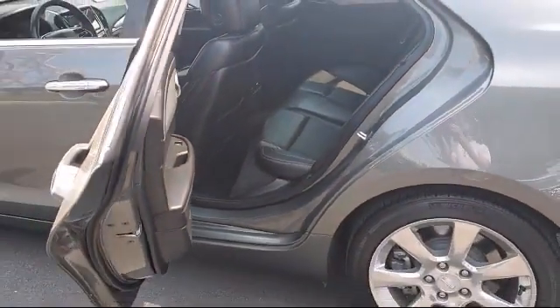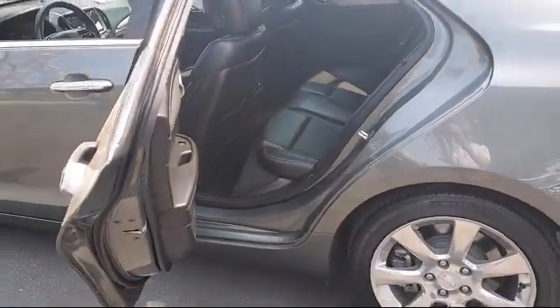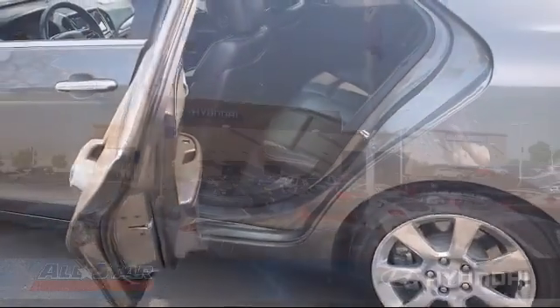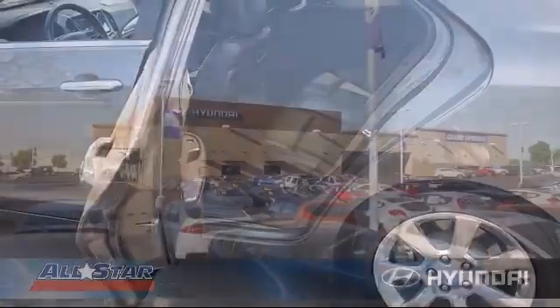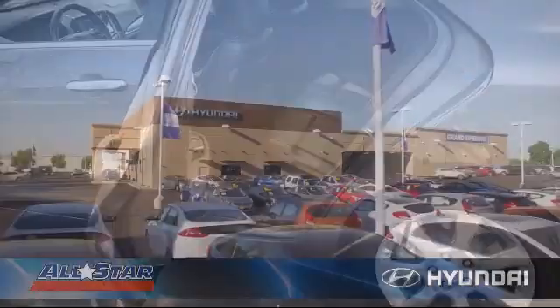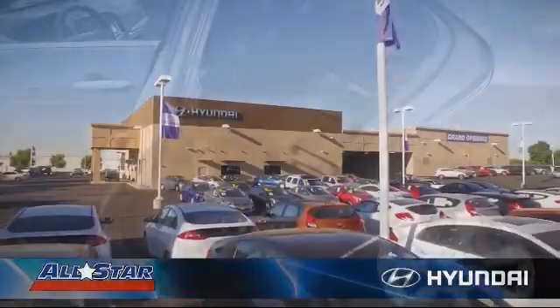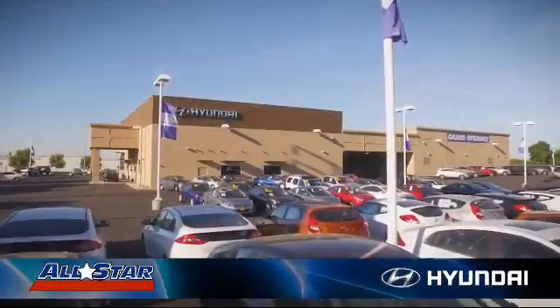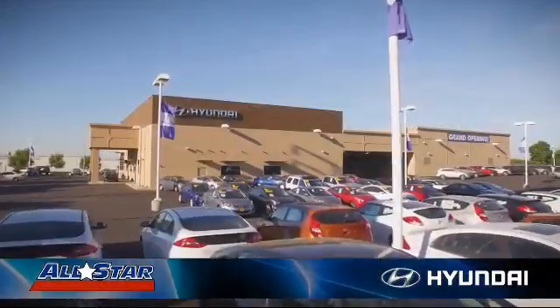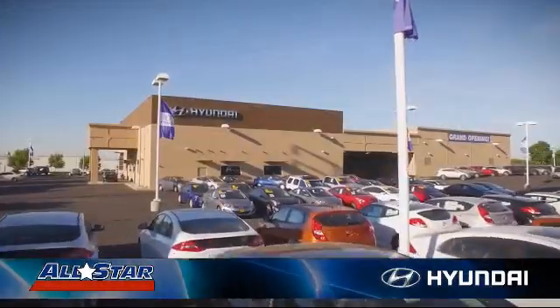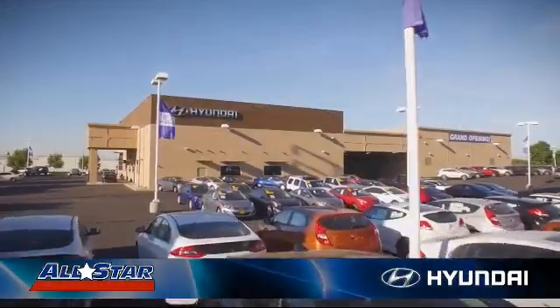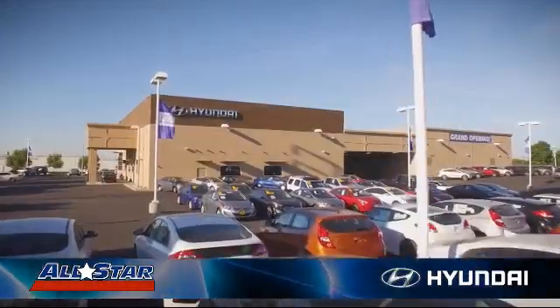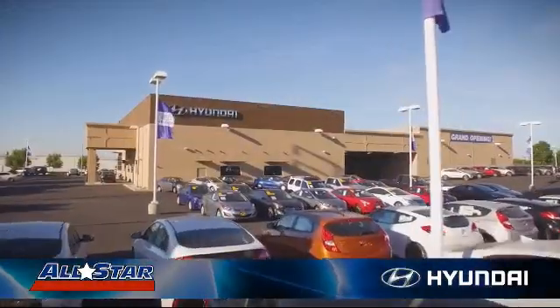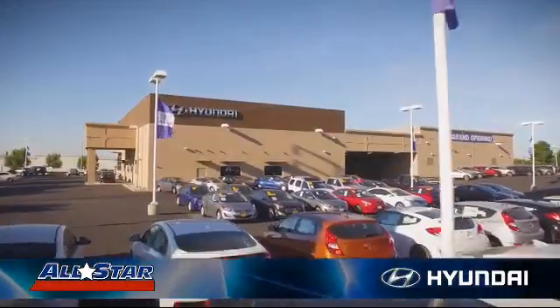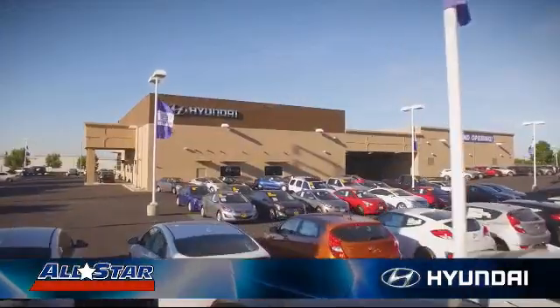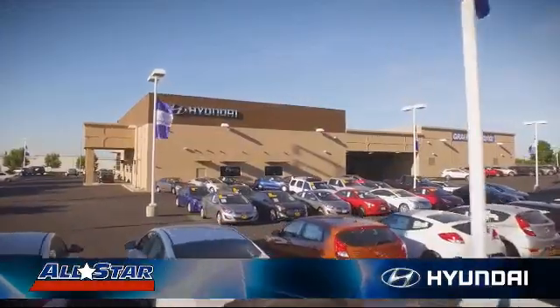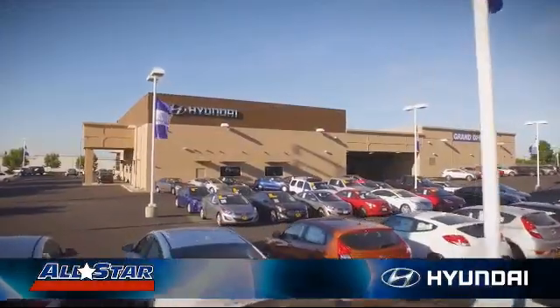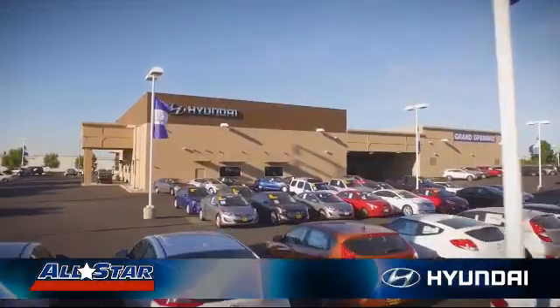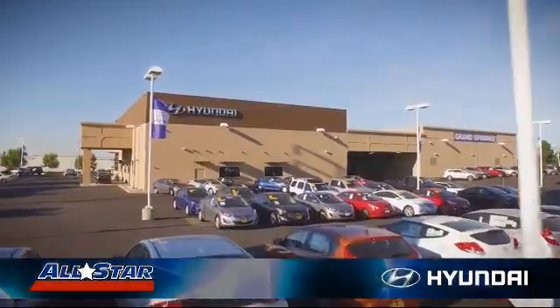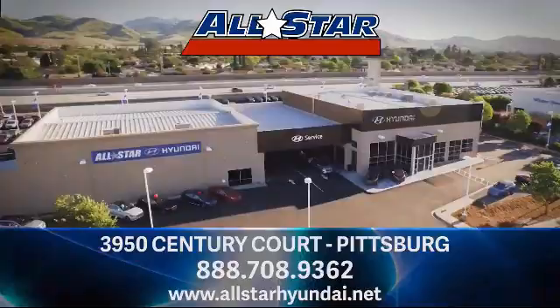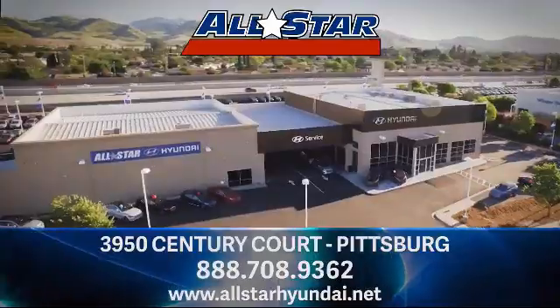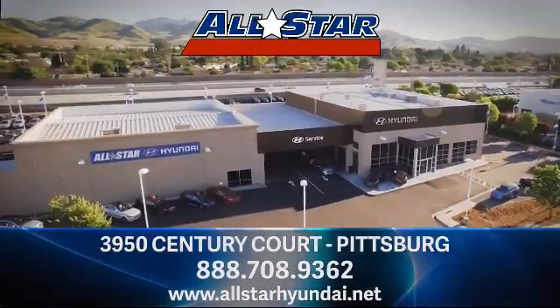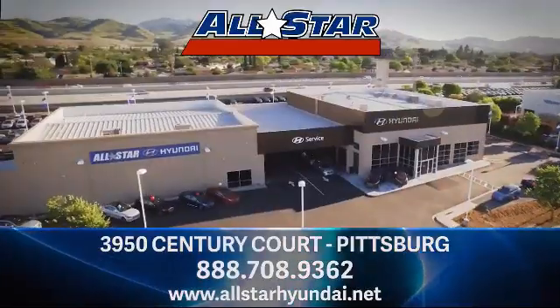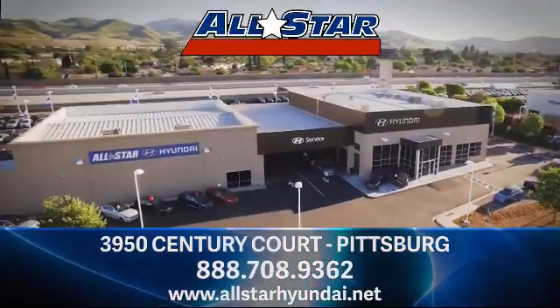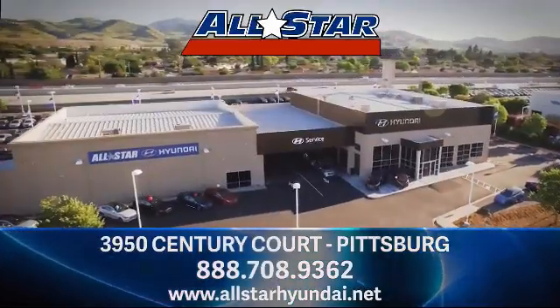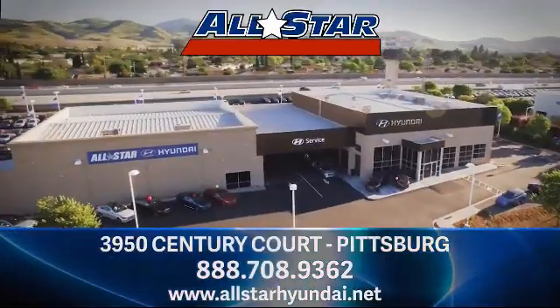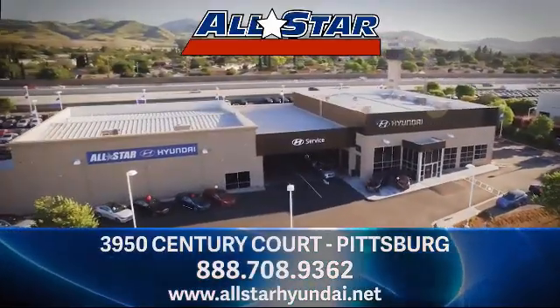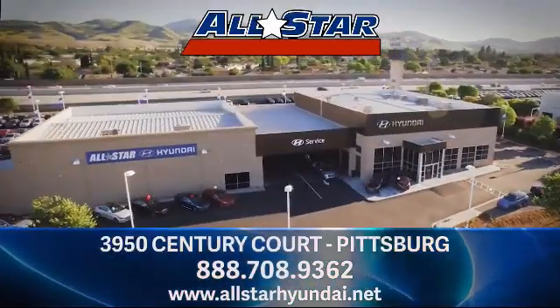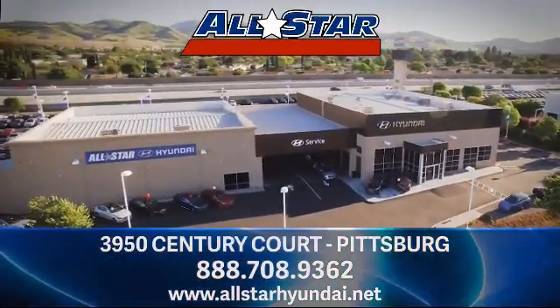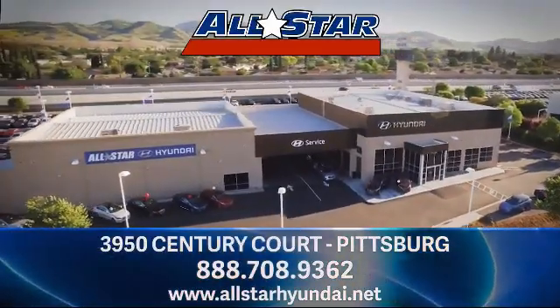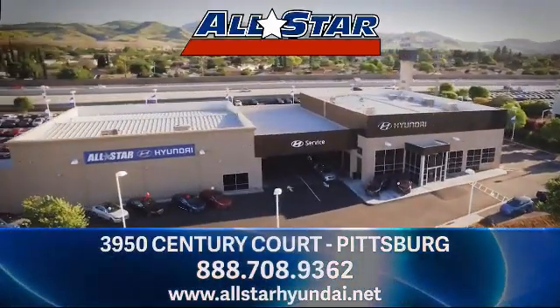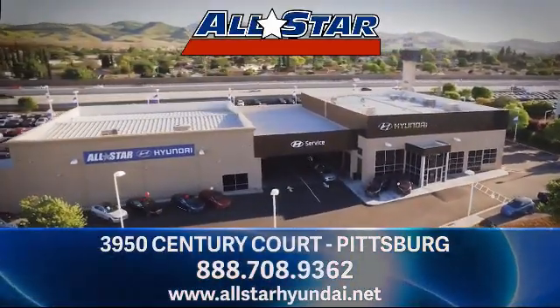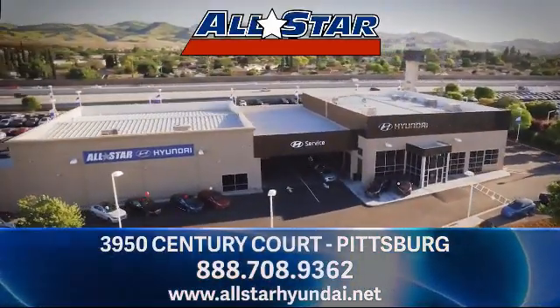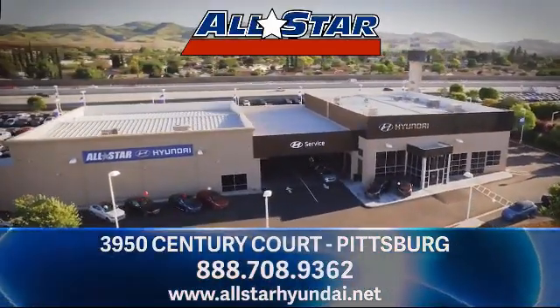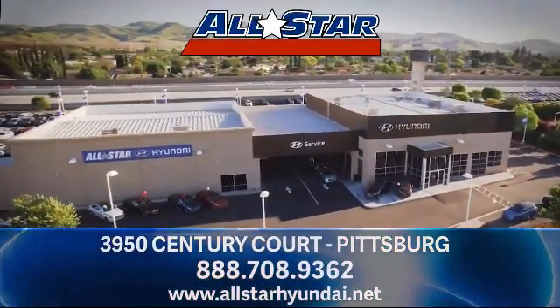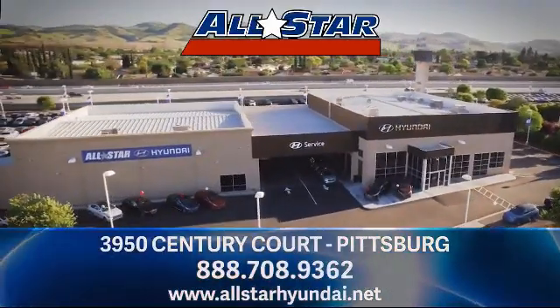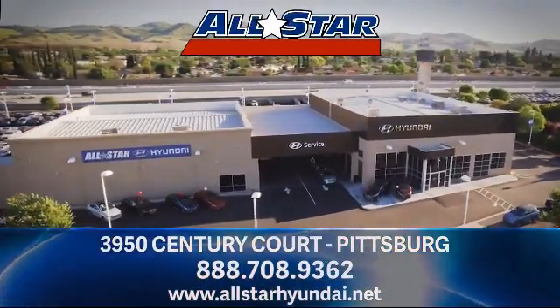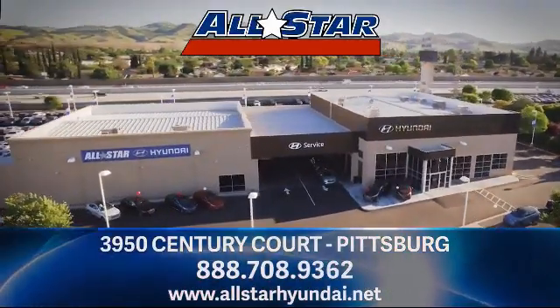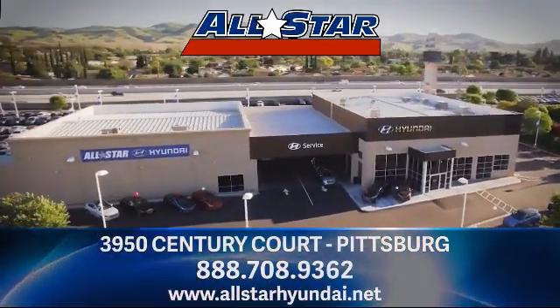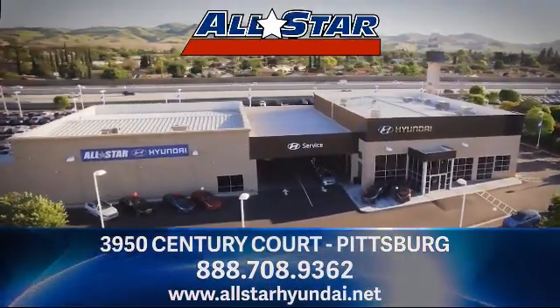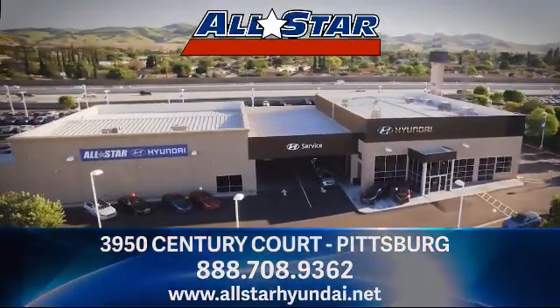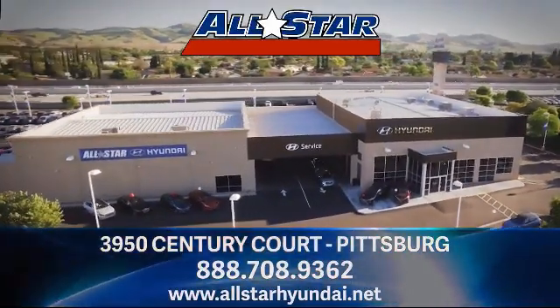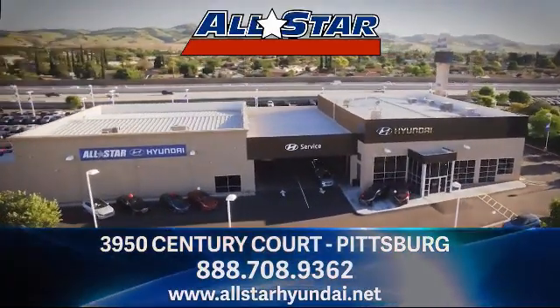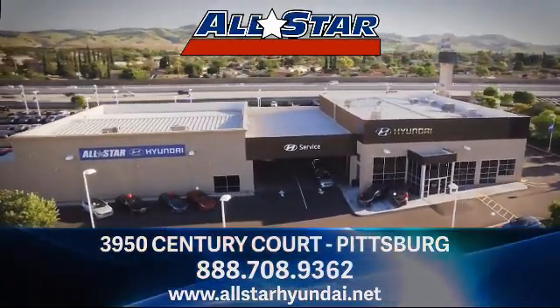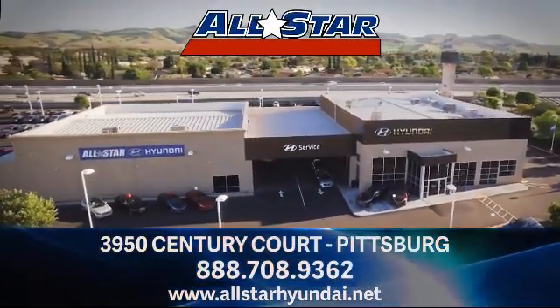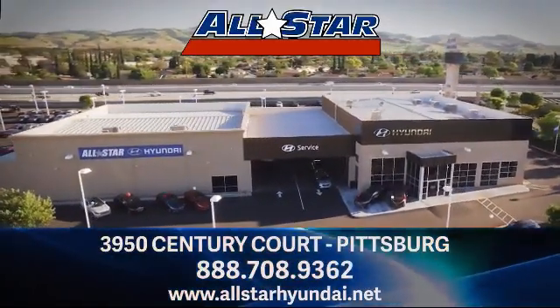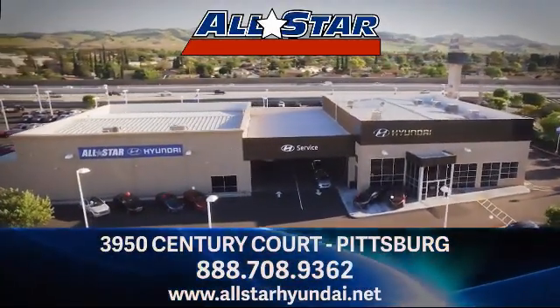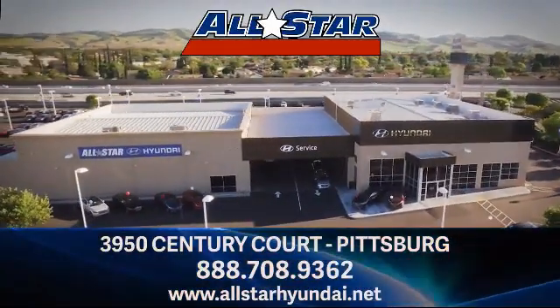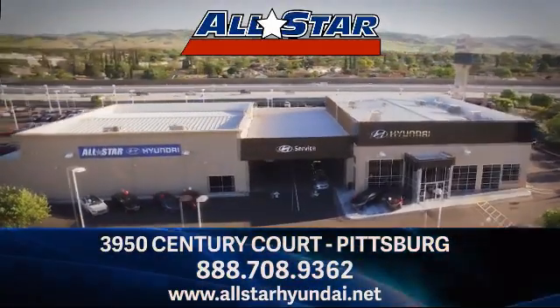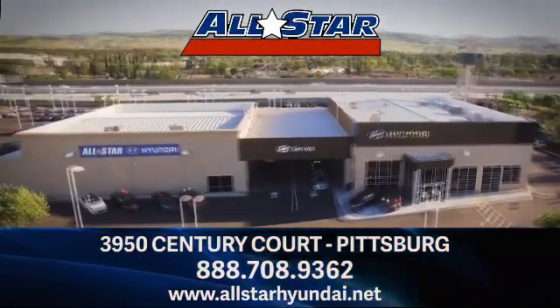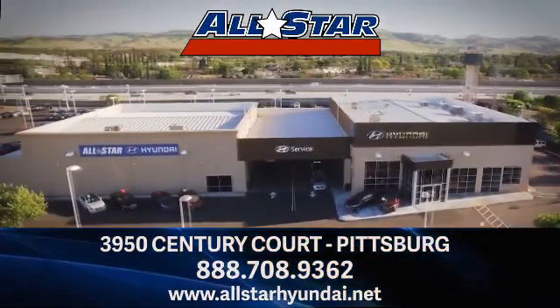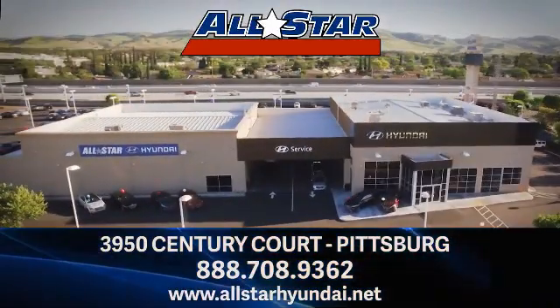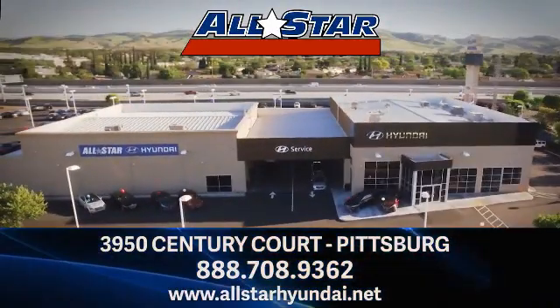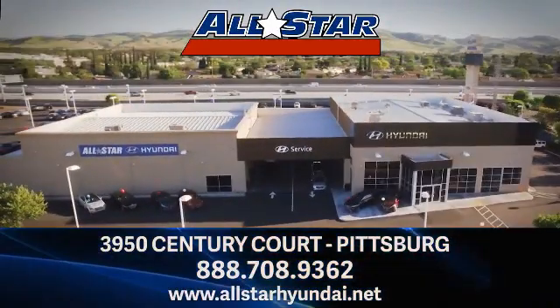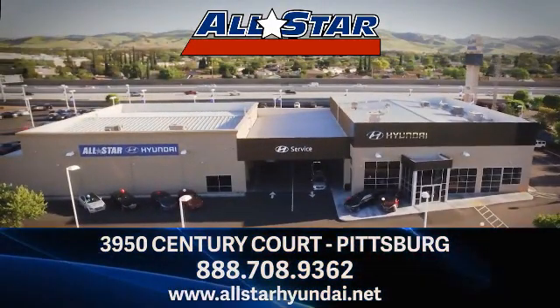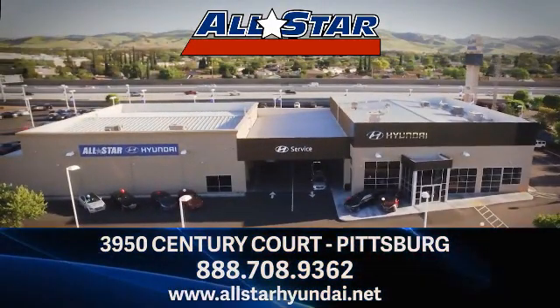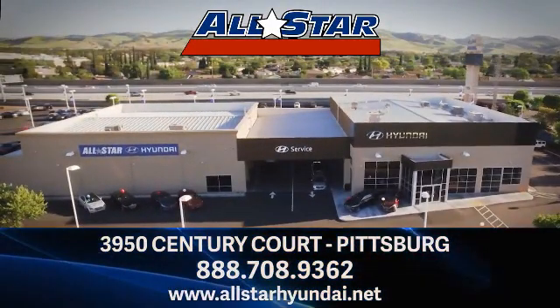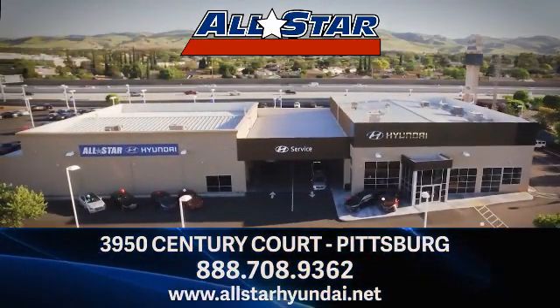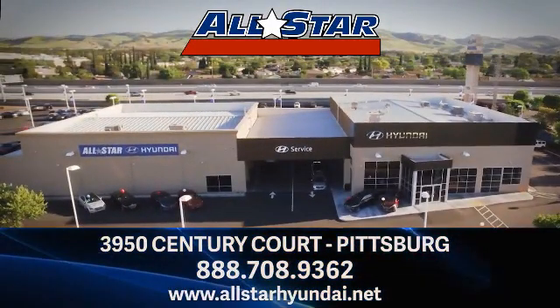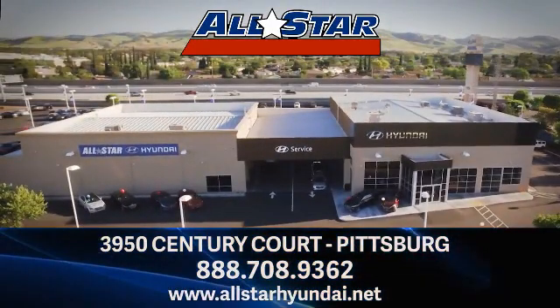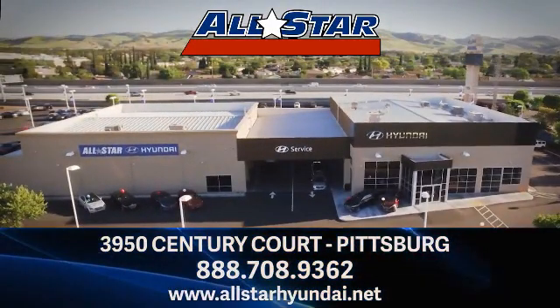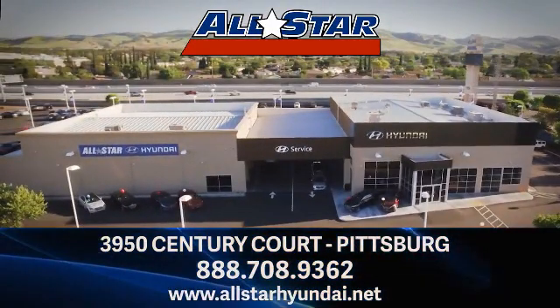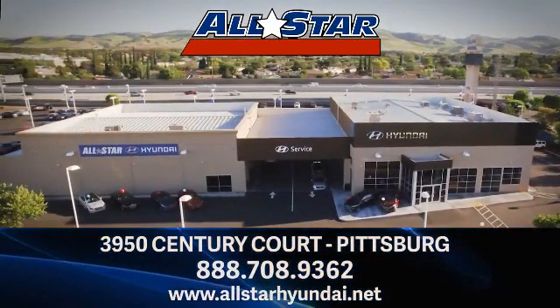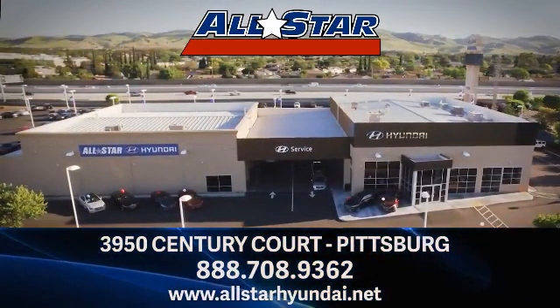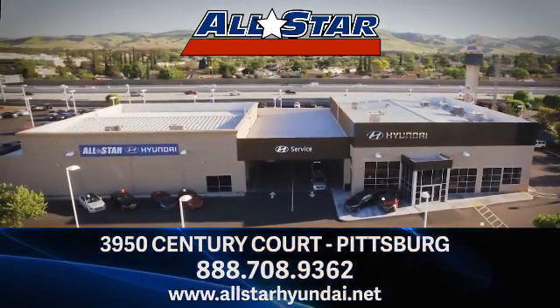We are located at 3950 Century Way in Pittsburgh, just off the Highway 4 Auto Center Drive exit.